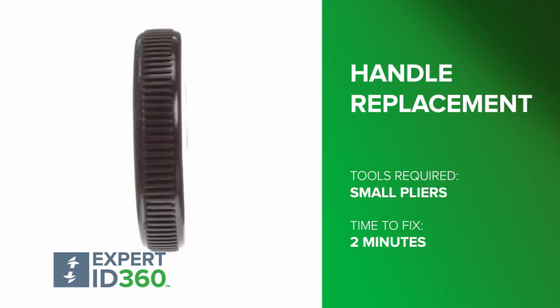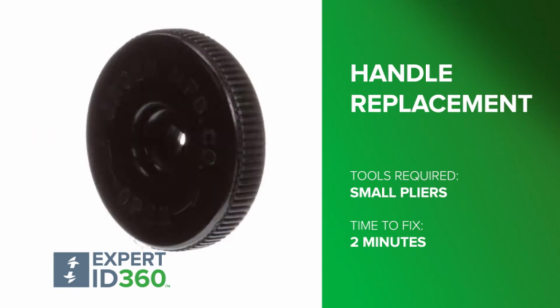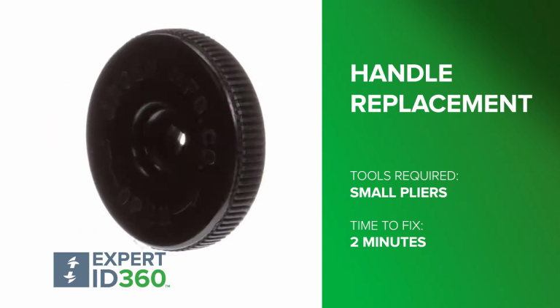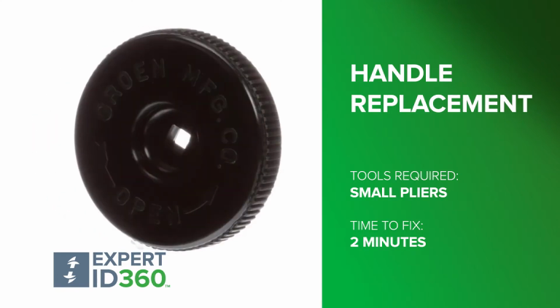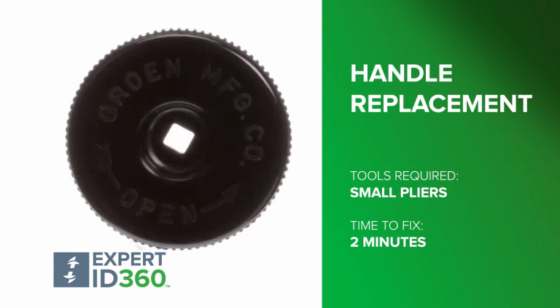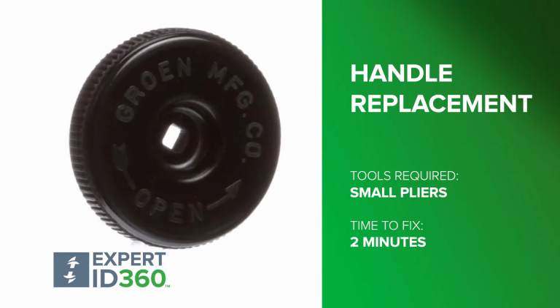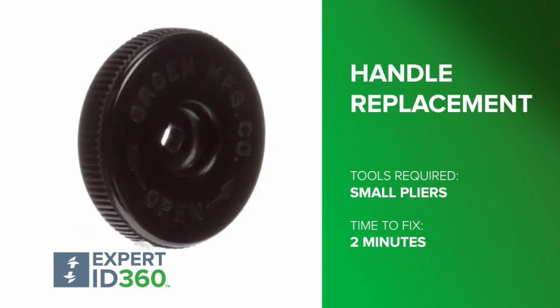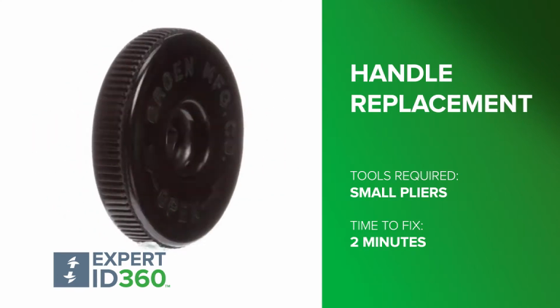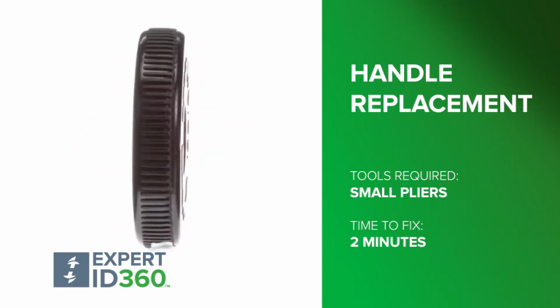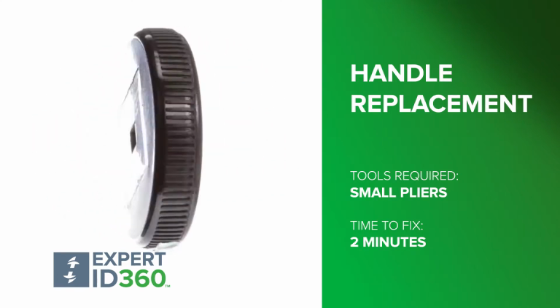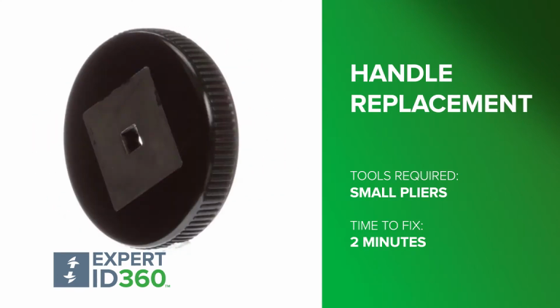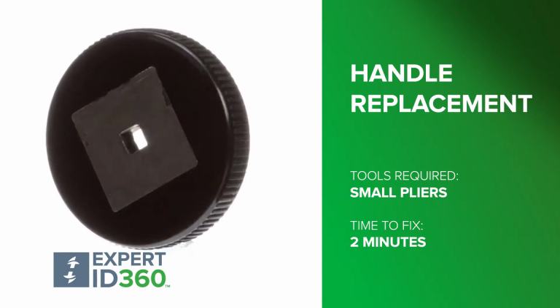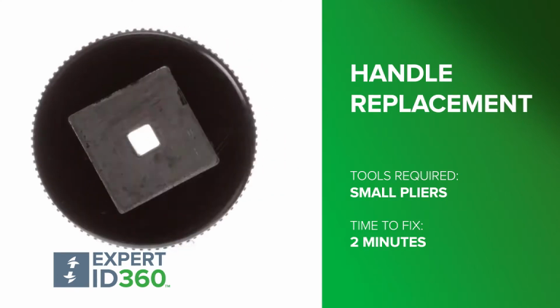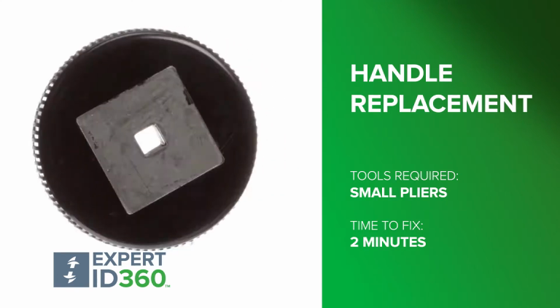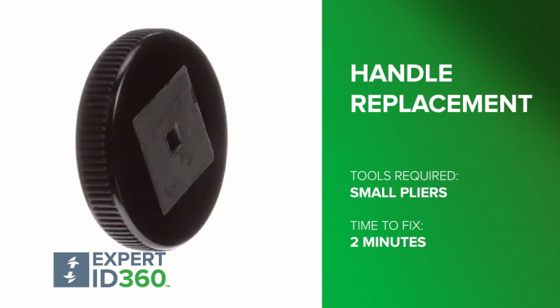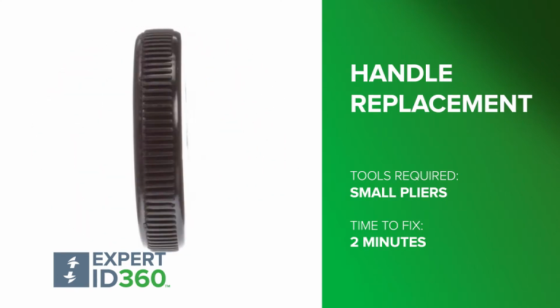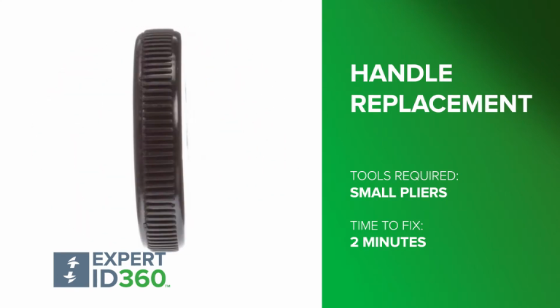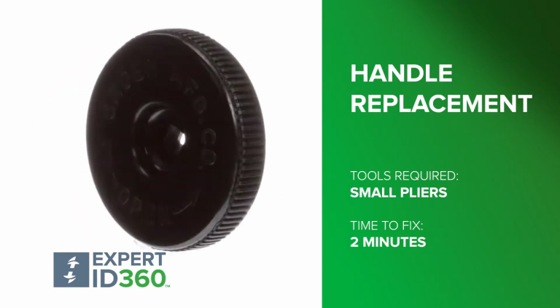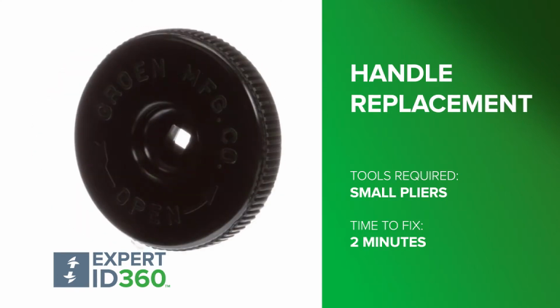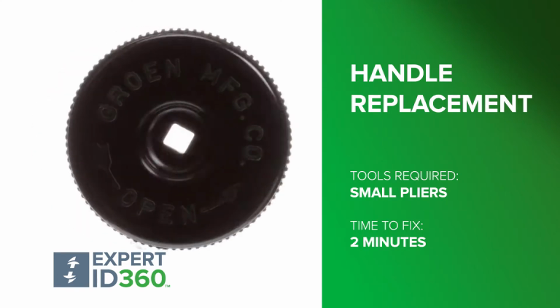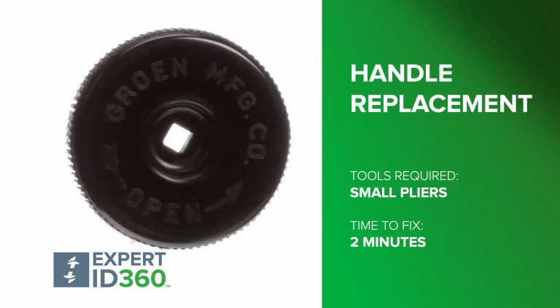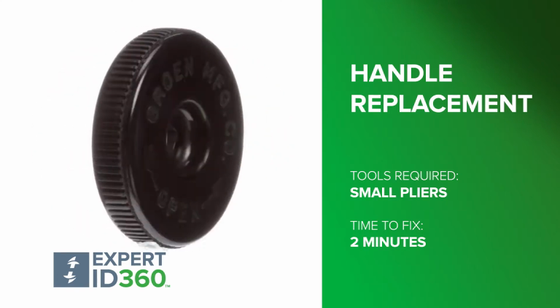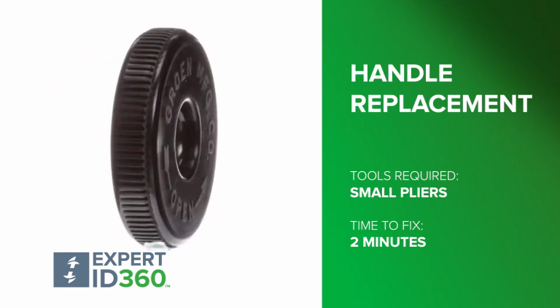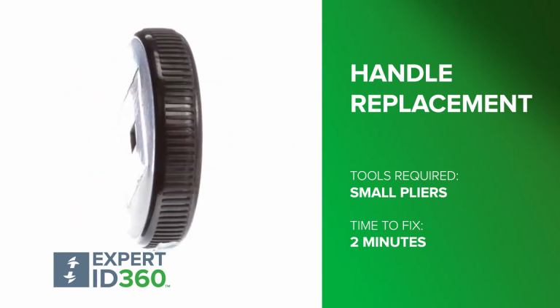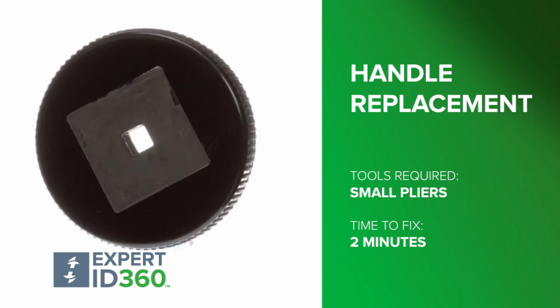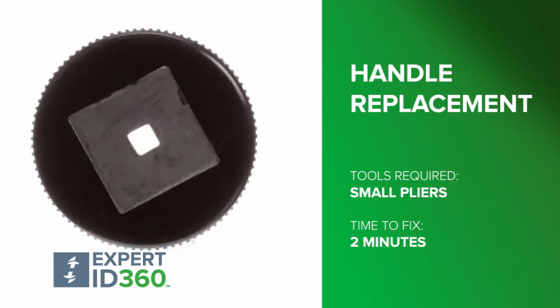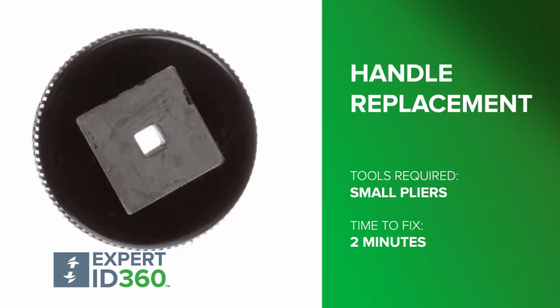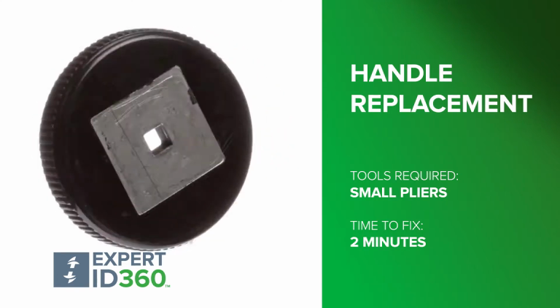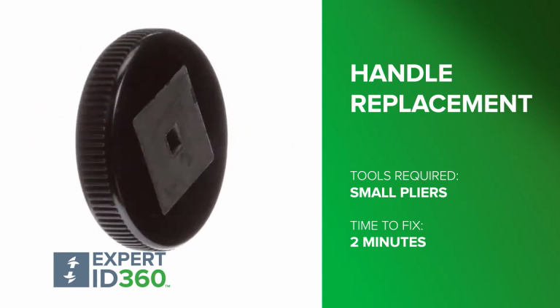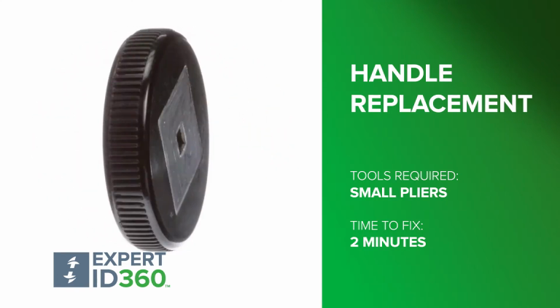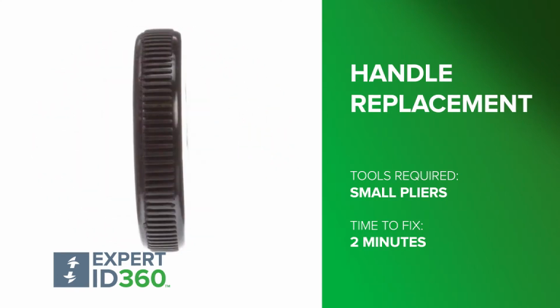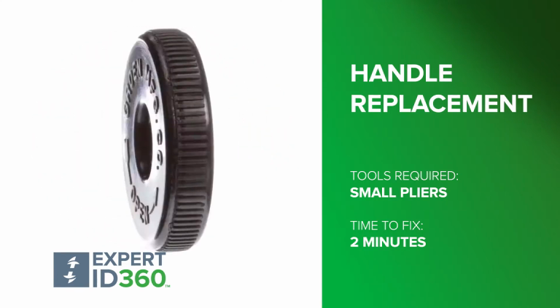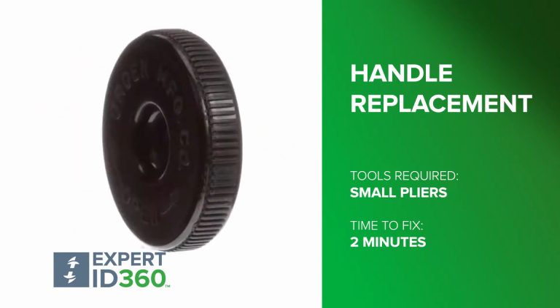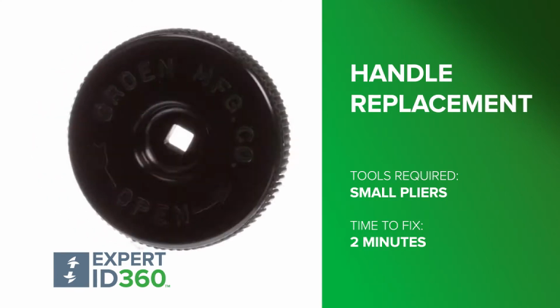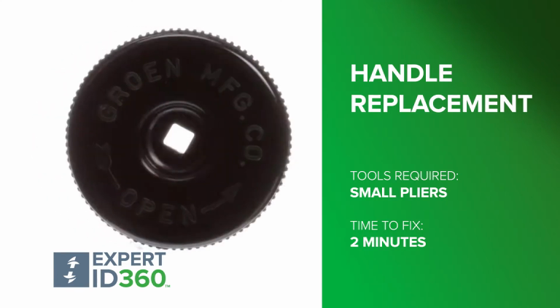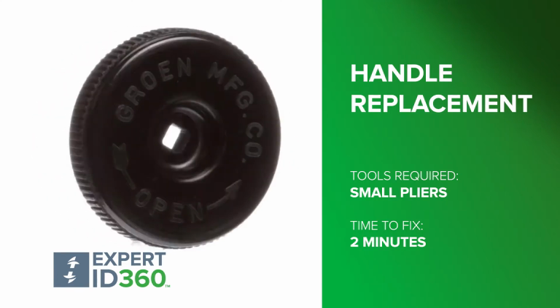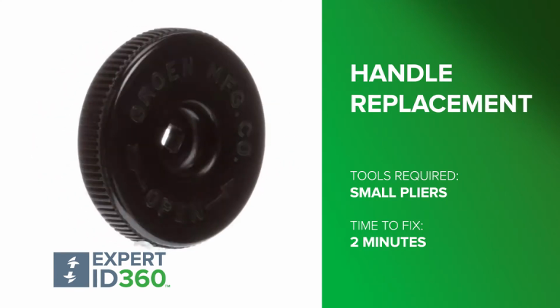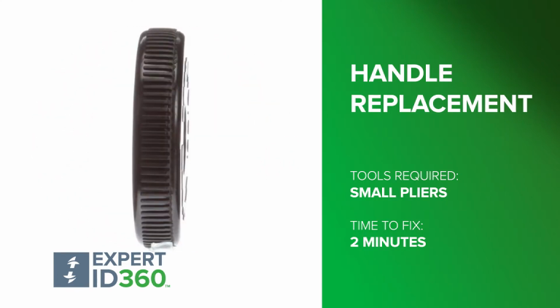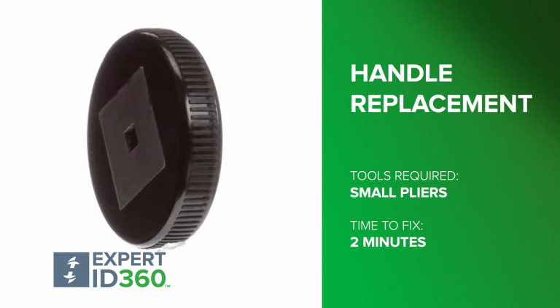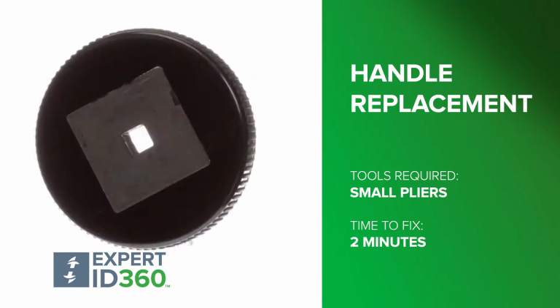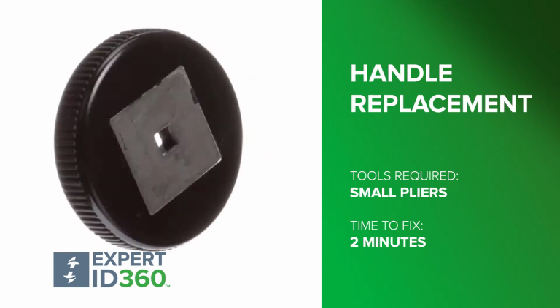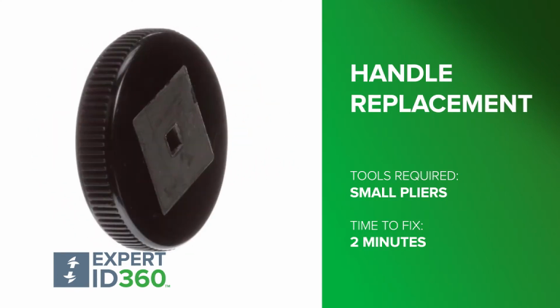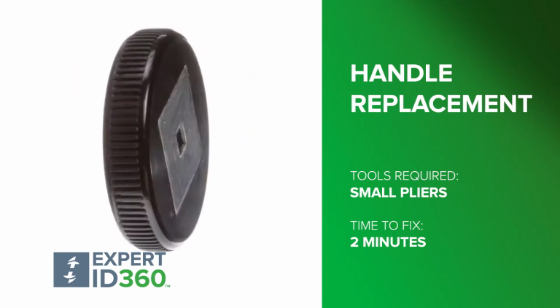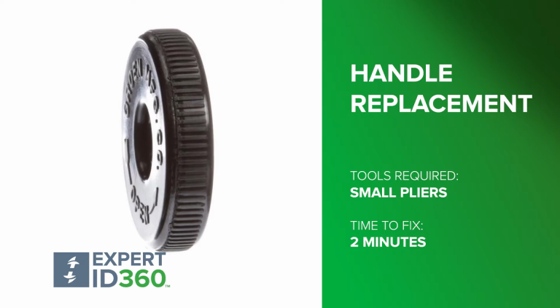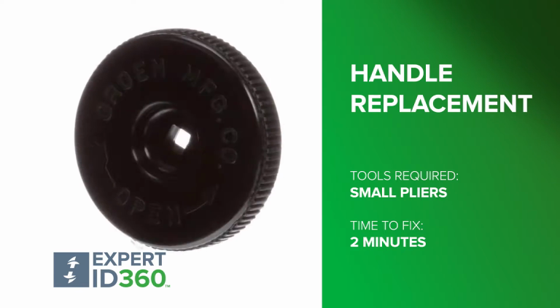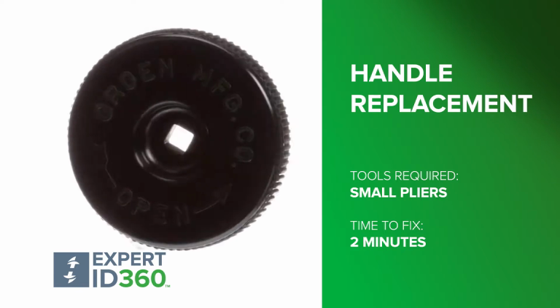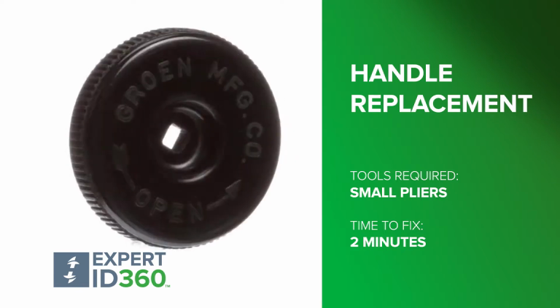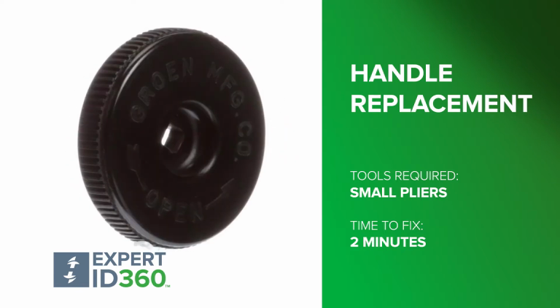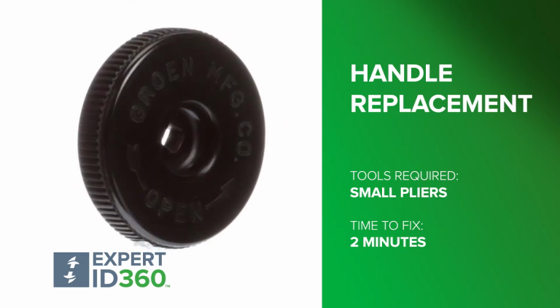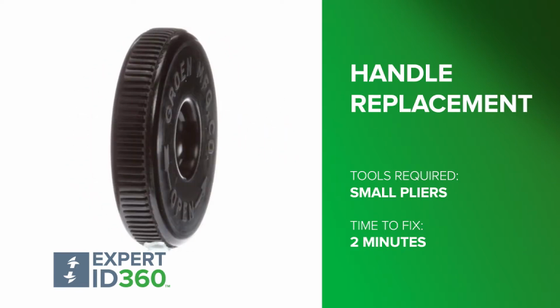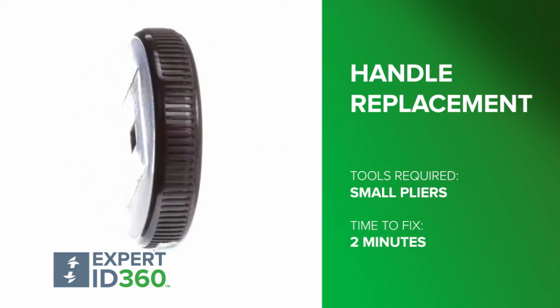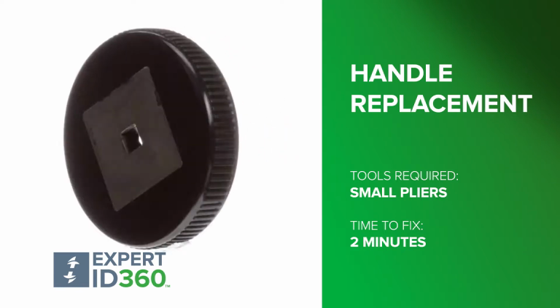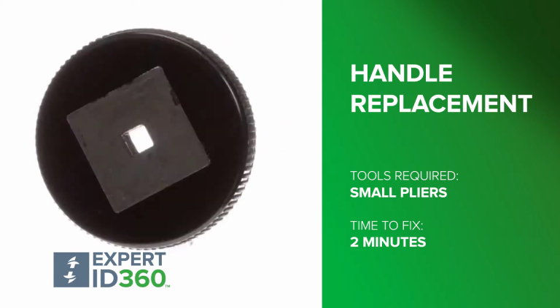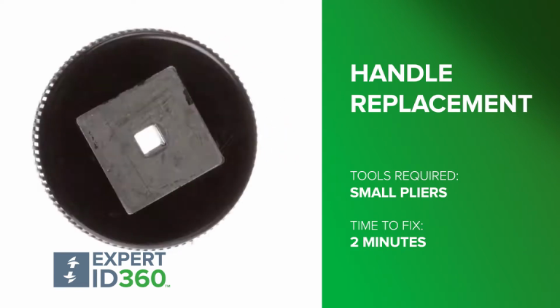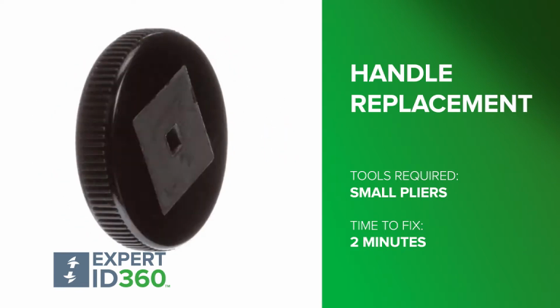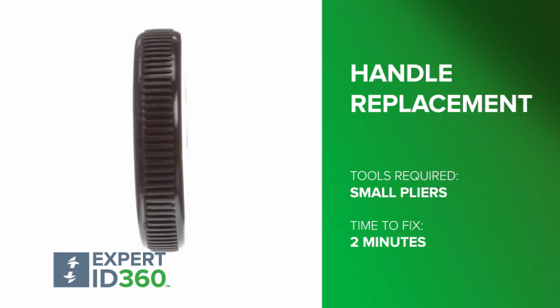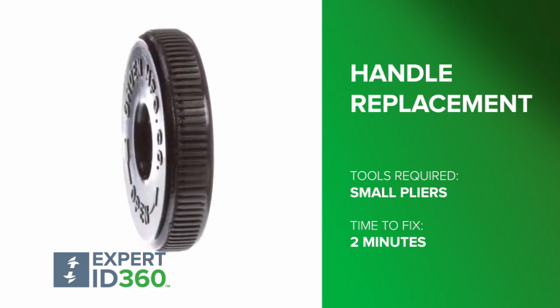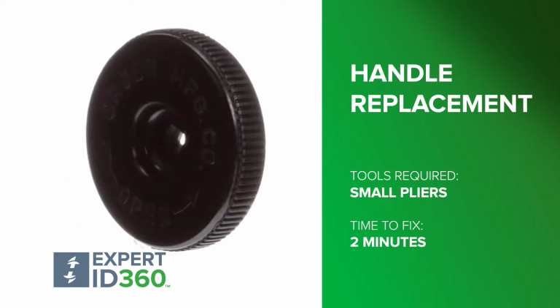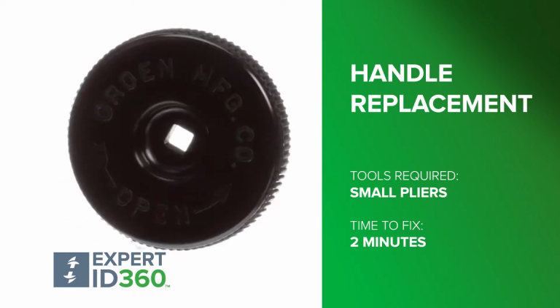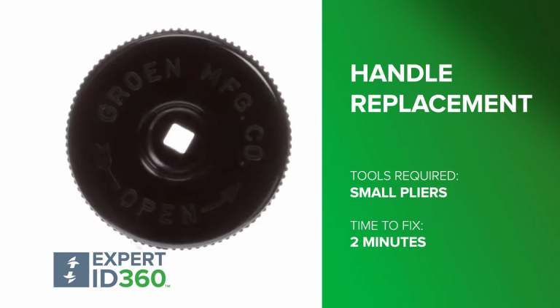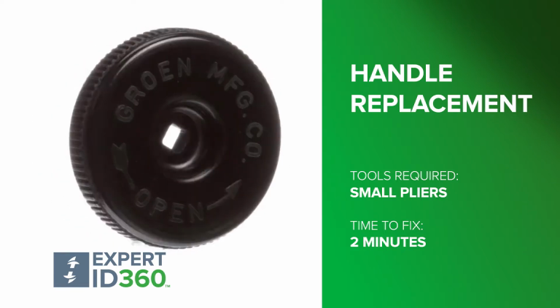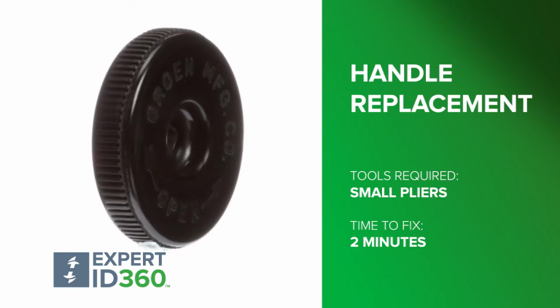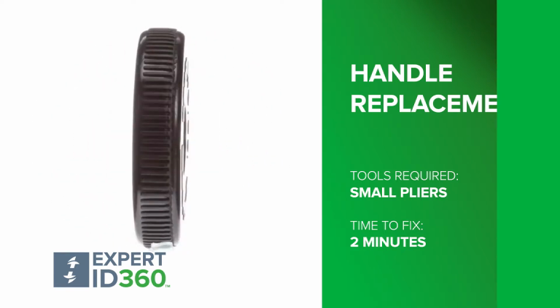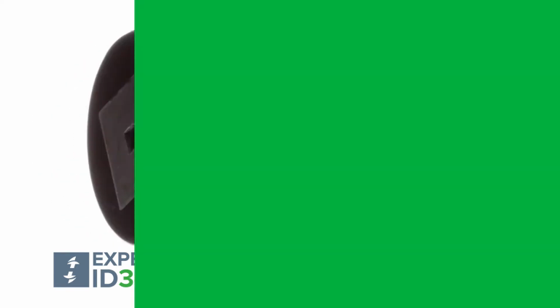Before you begin, be sure to use Expert ID 360 to double-check you have the right part on HeritageParts.com.